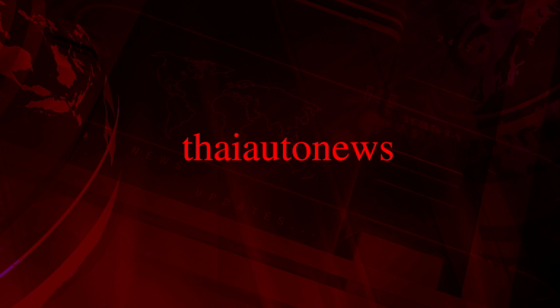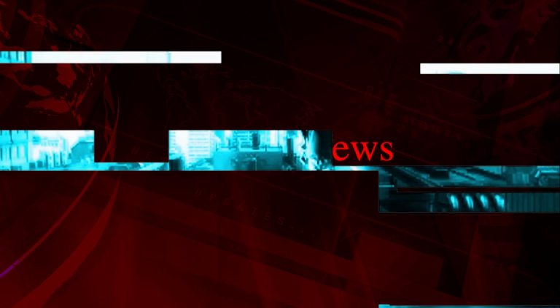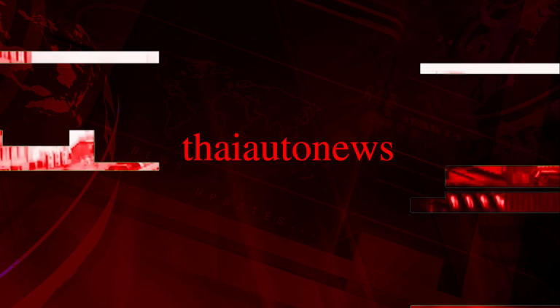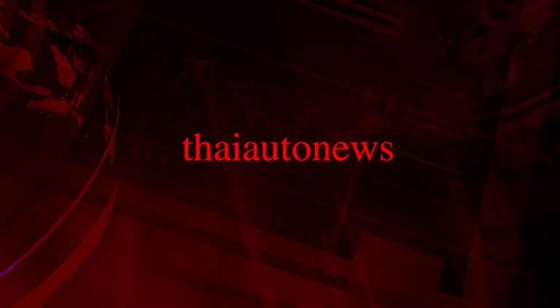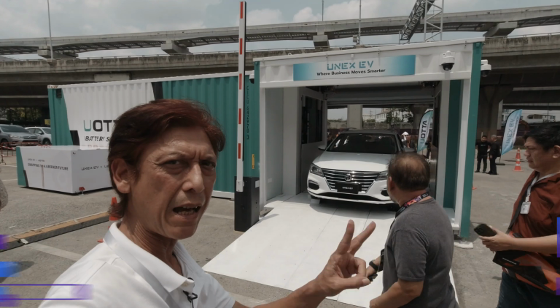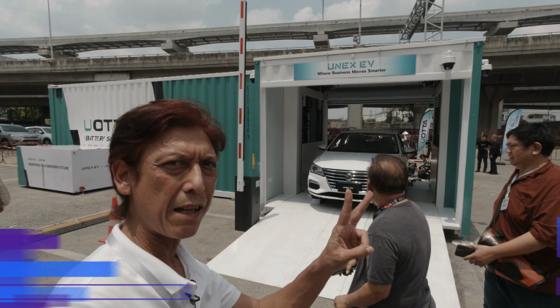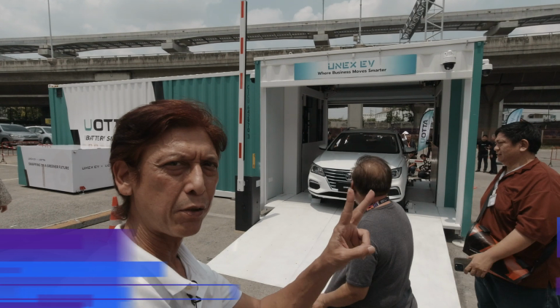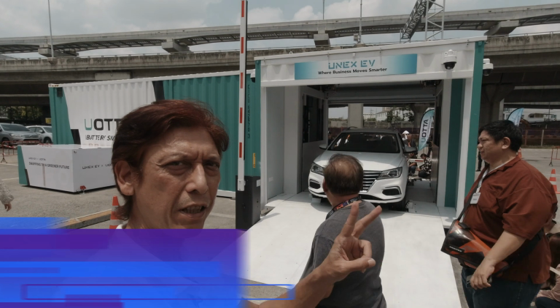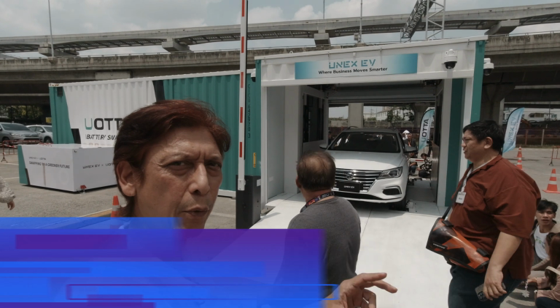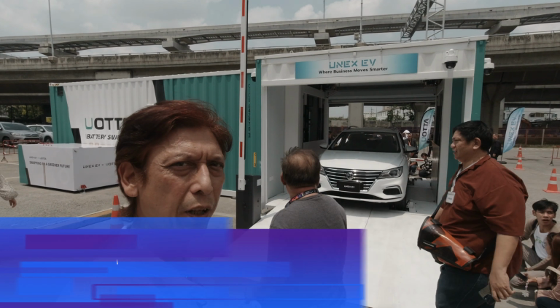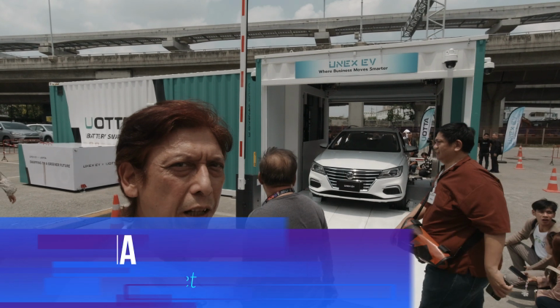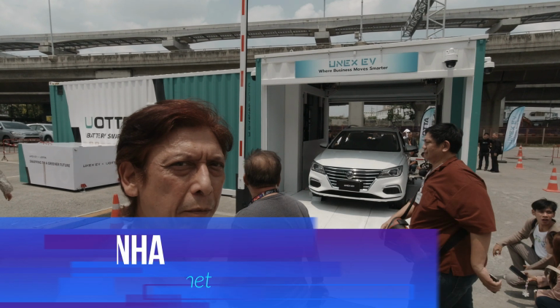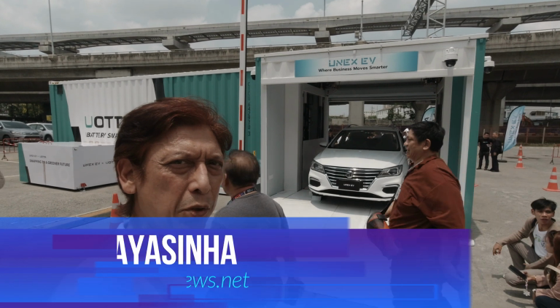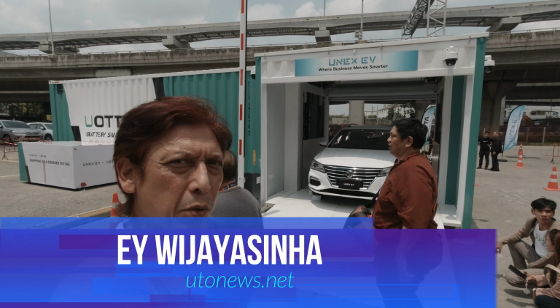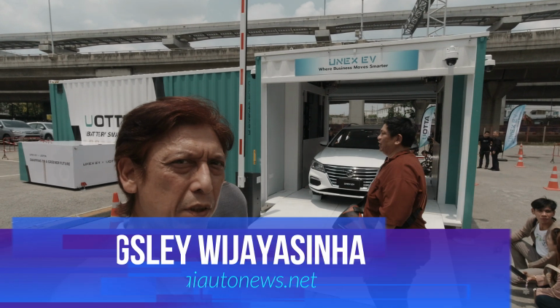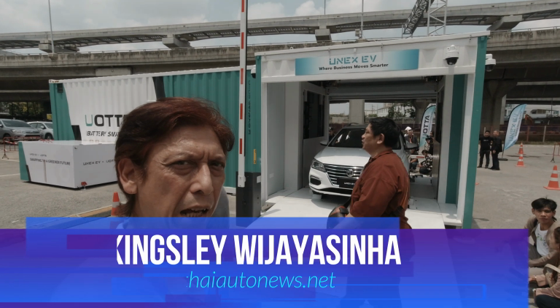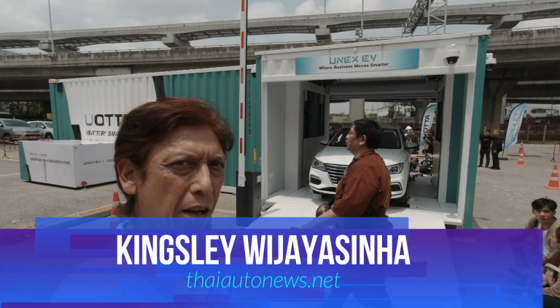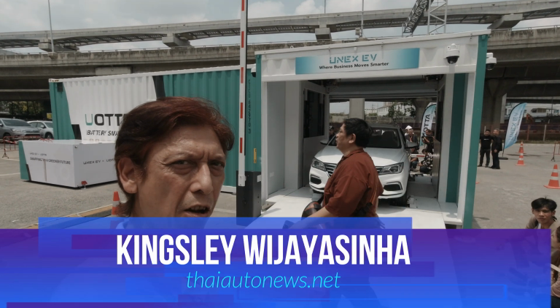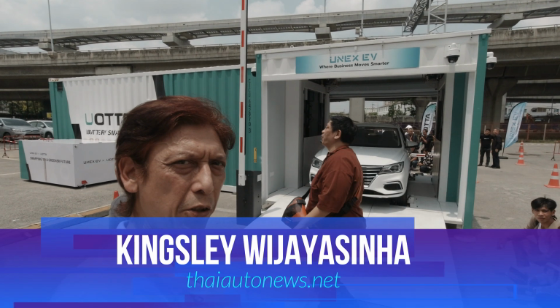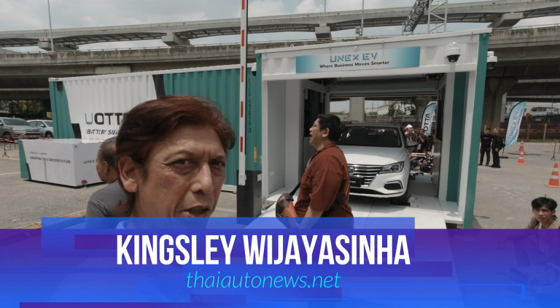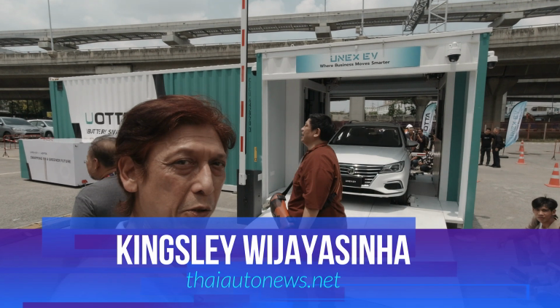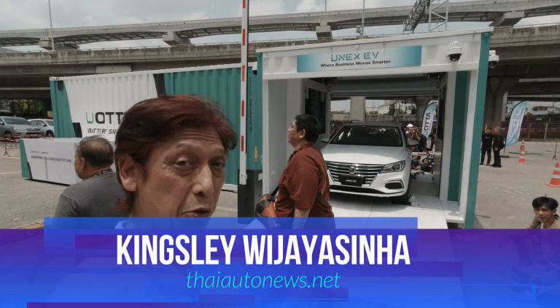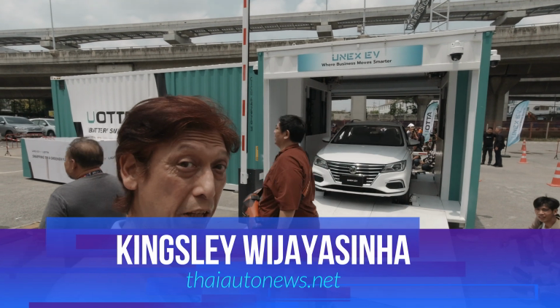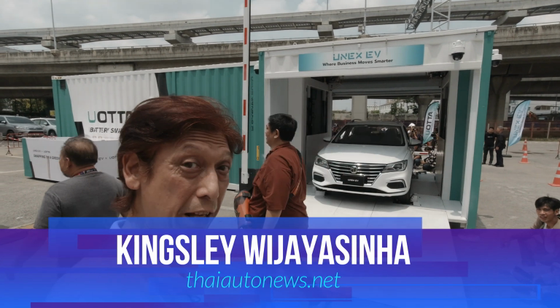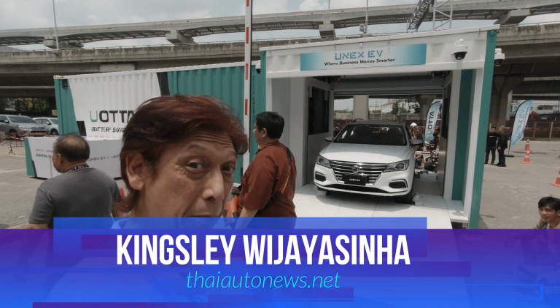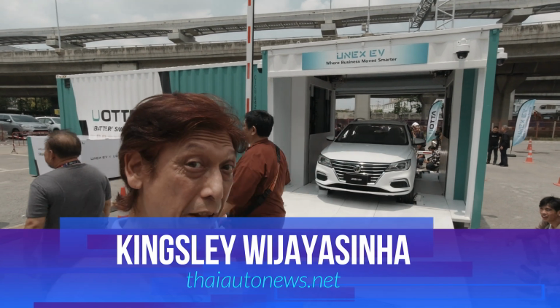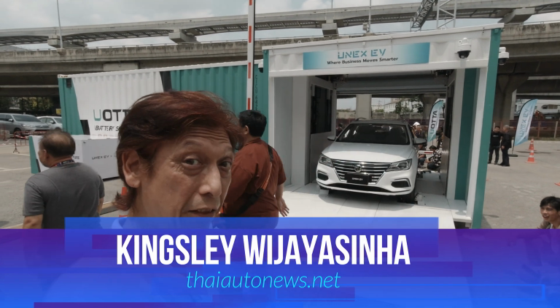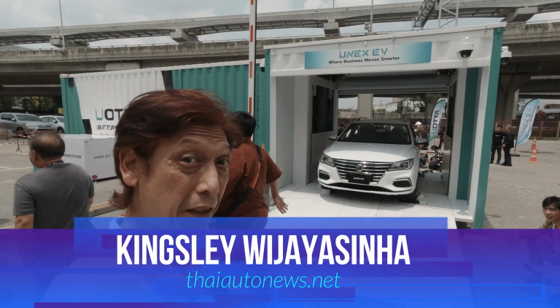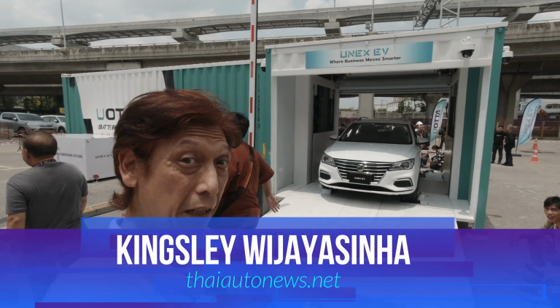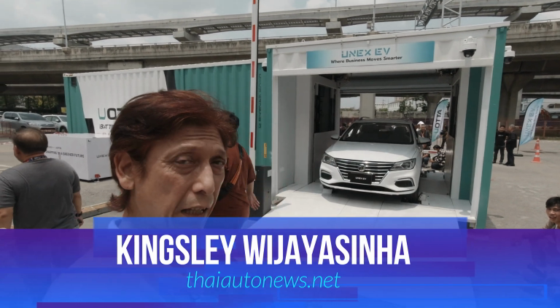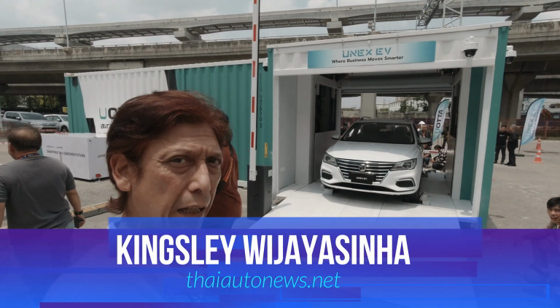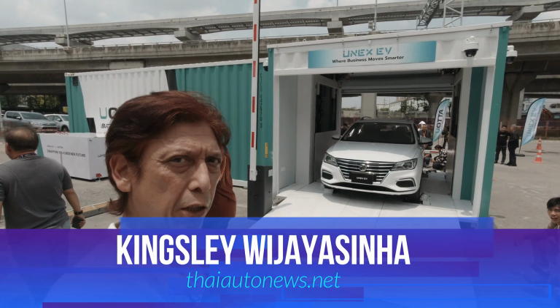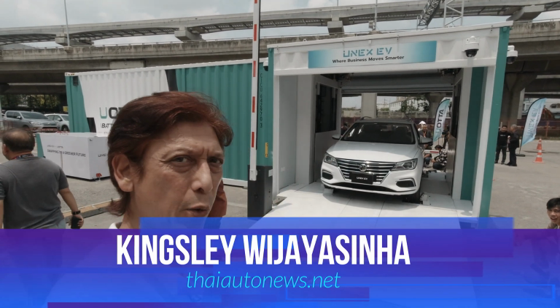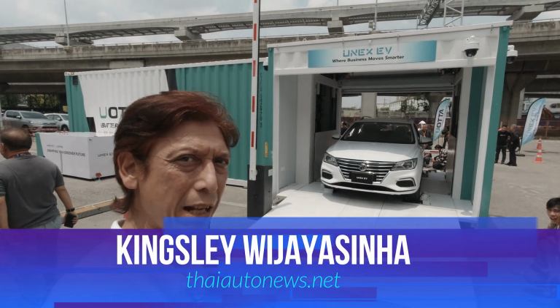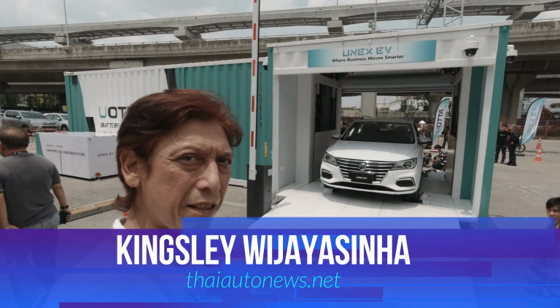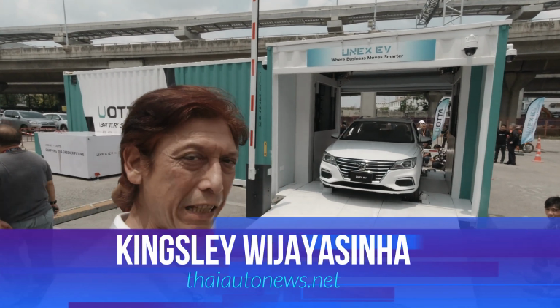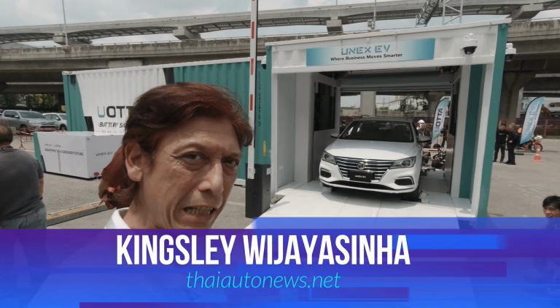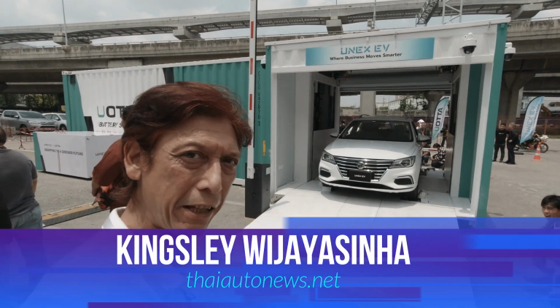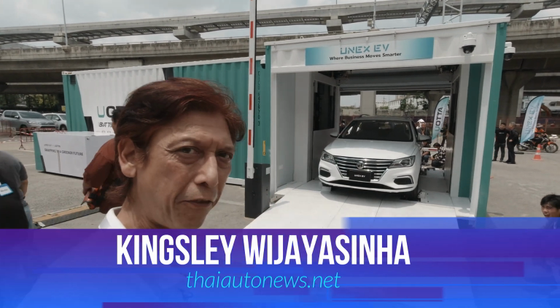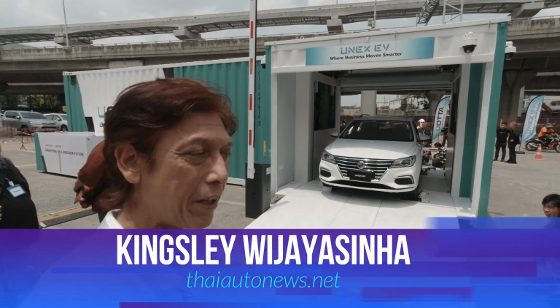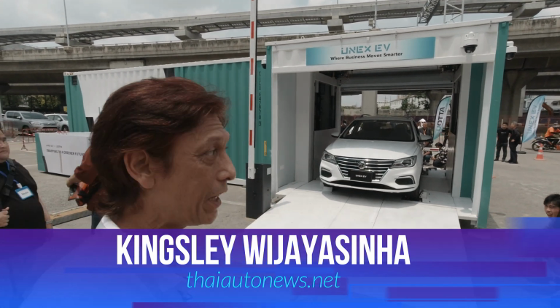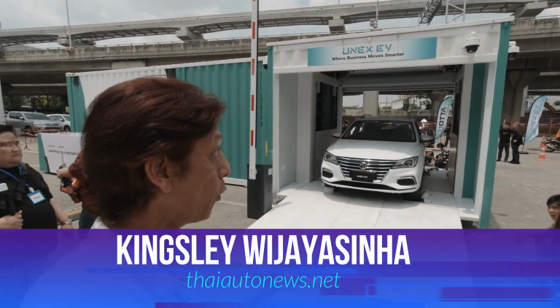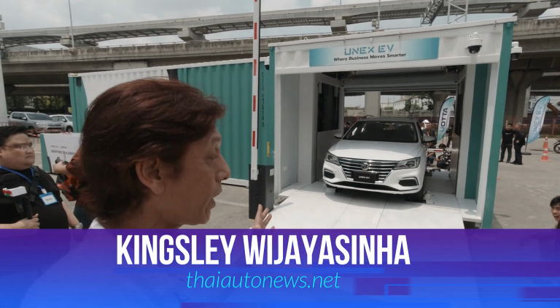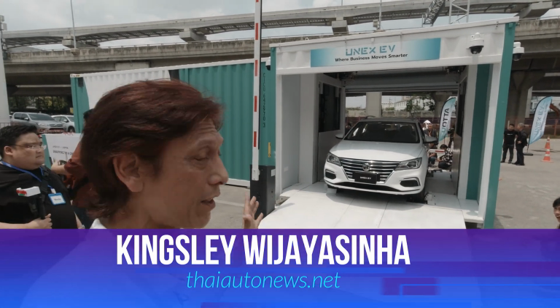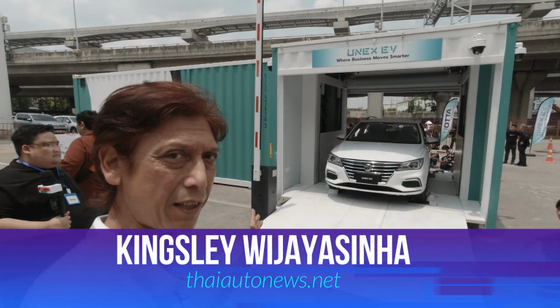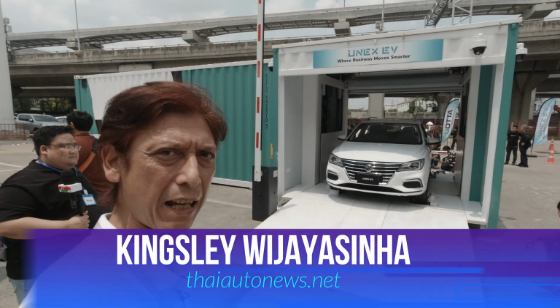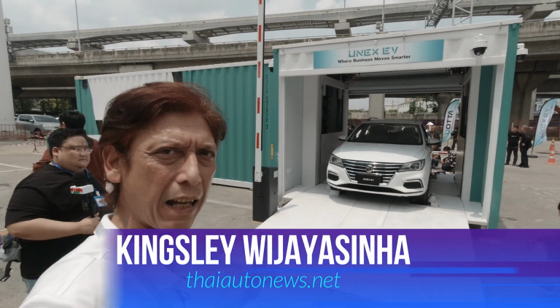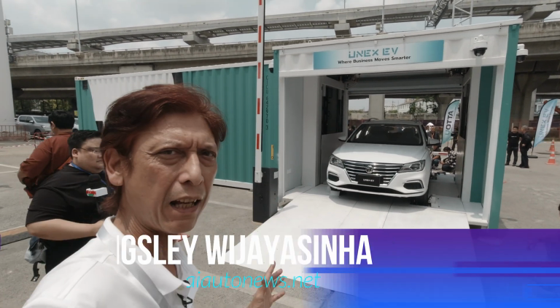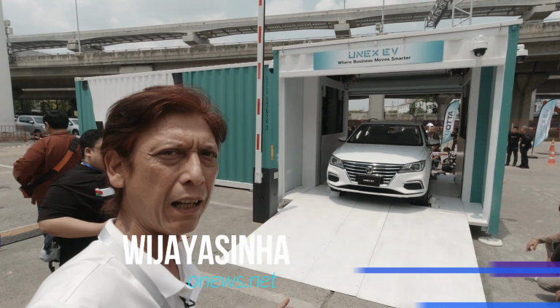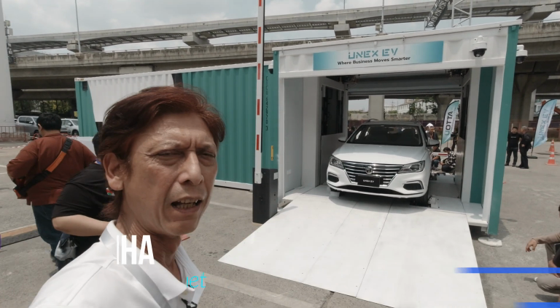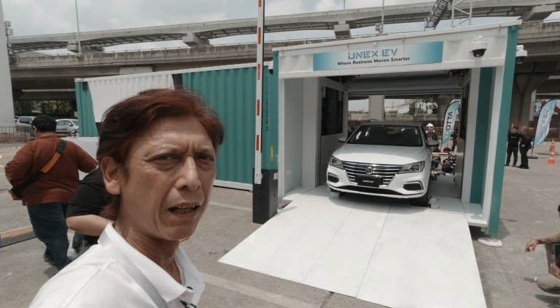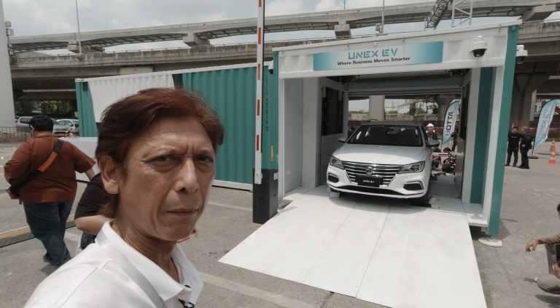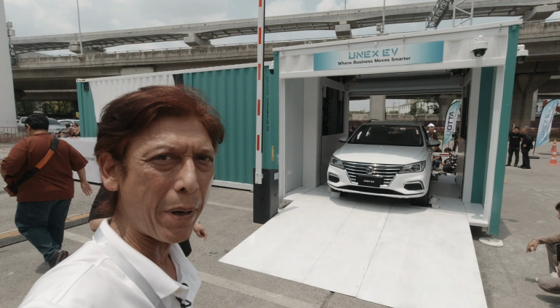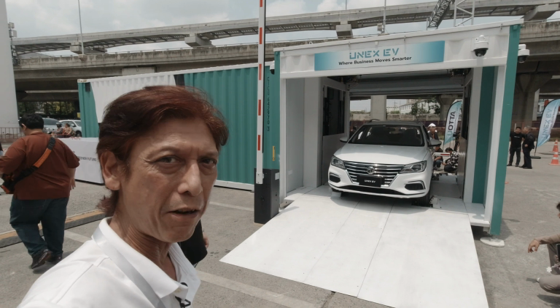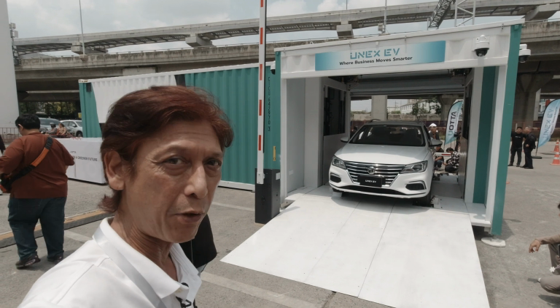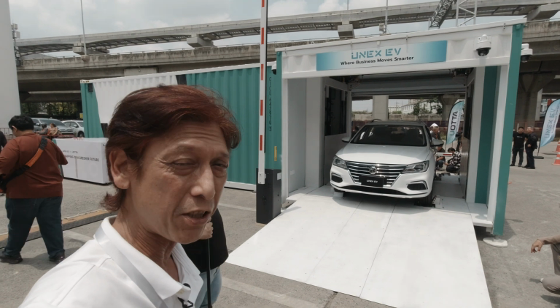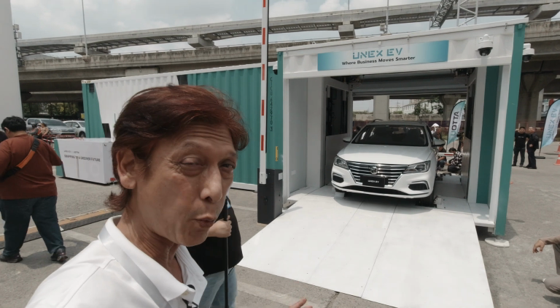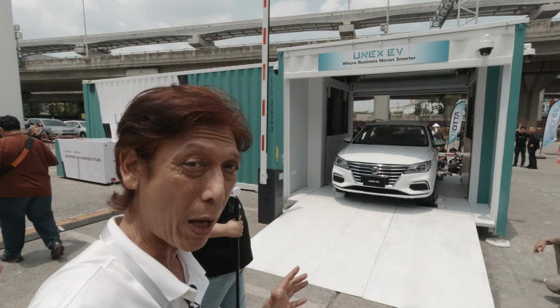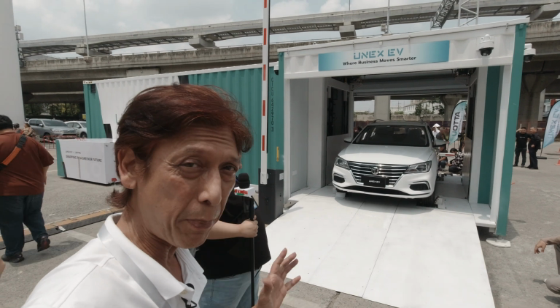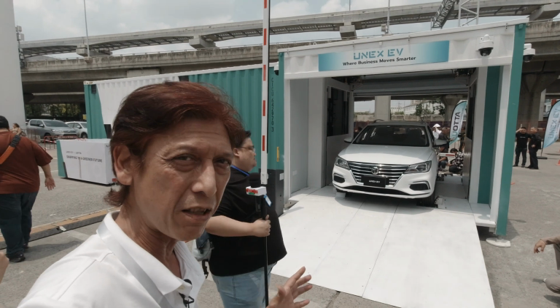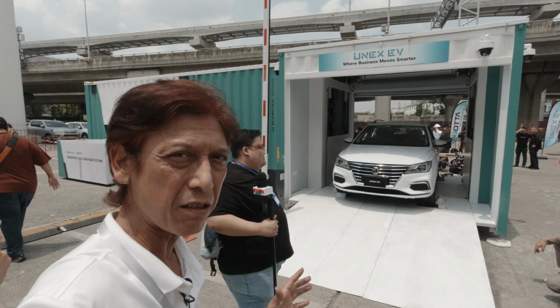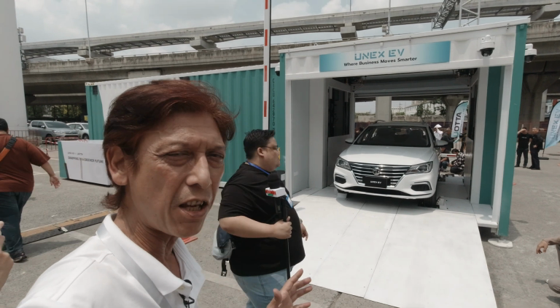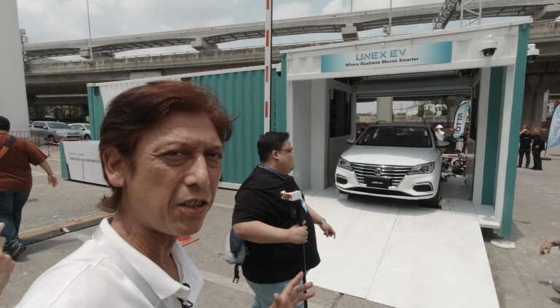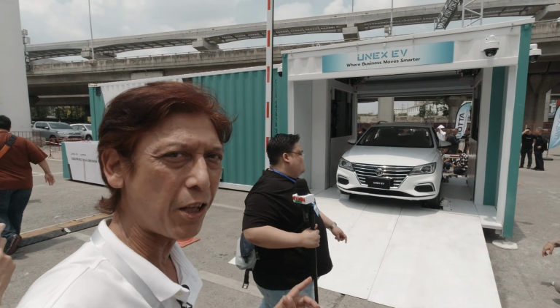Hey guys, what's up? Welcome to Thai Auto News. Today I'm at the Unix EV Water Battery Swapping Station.